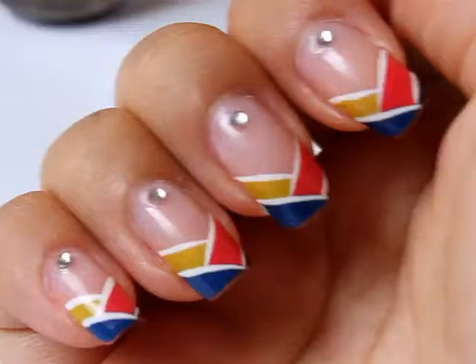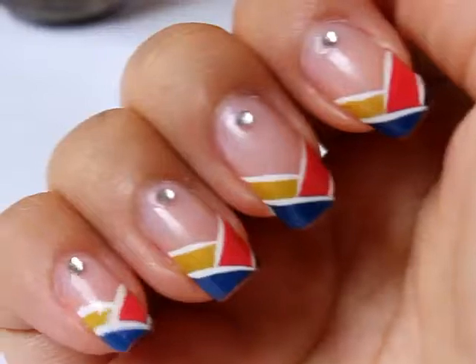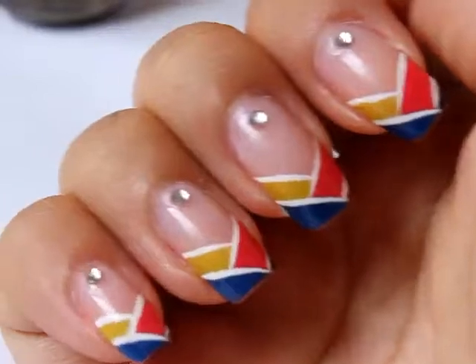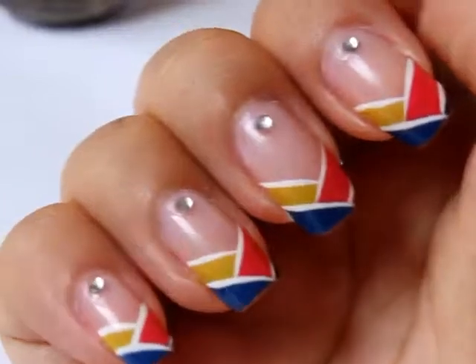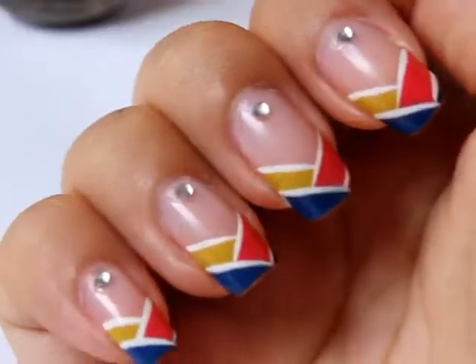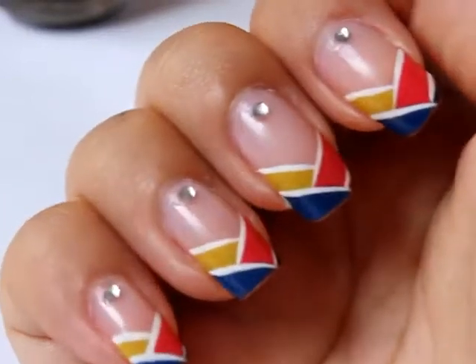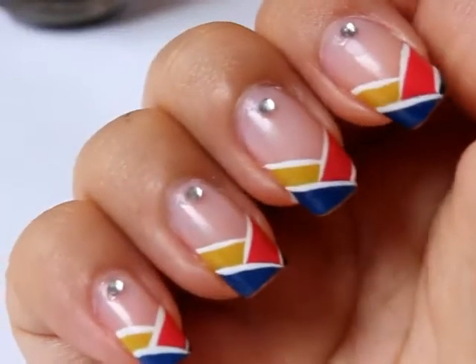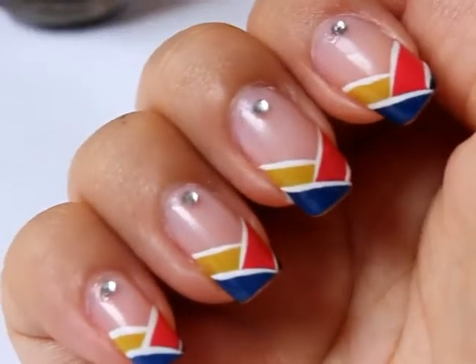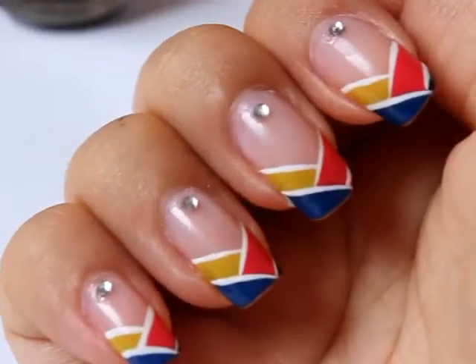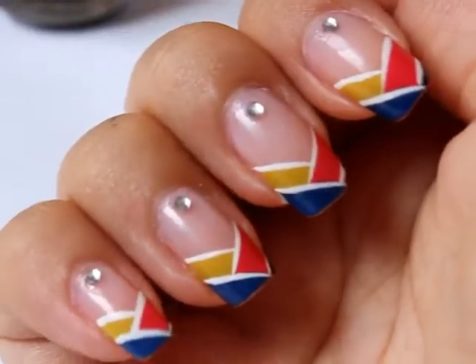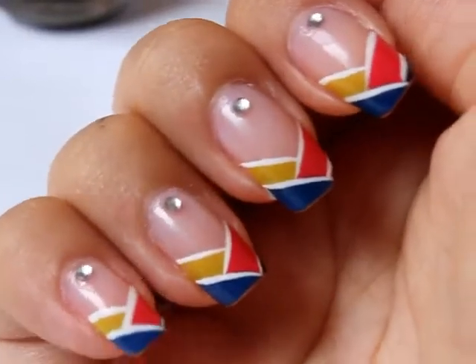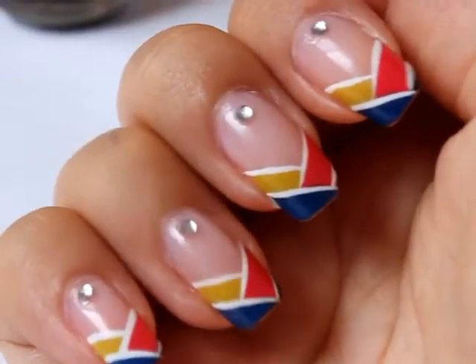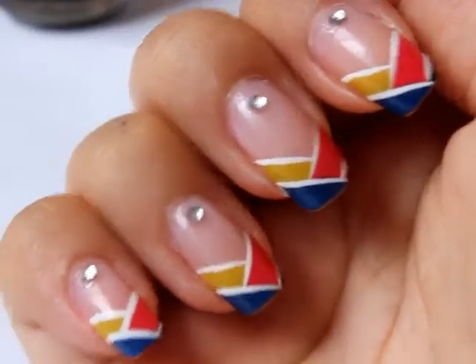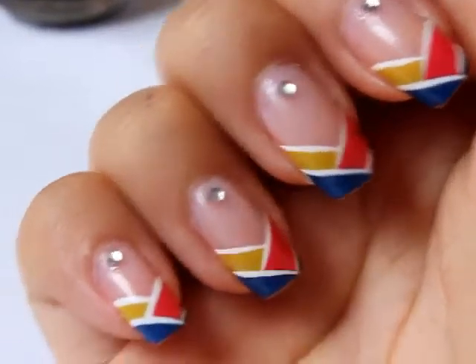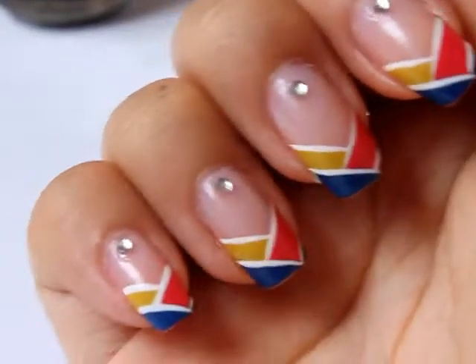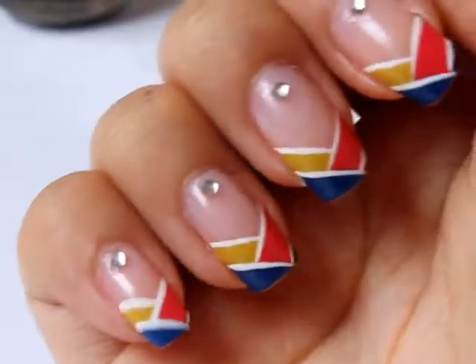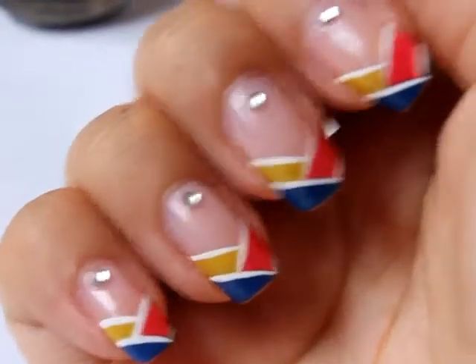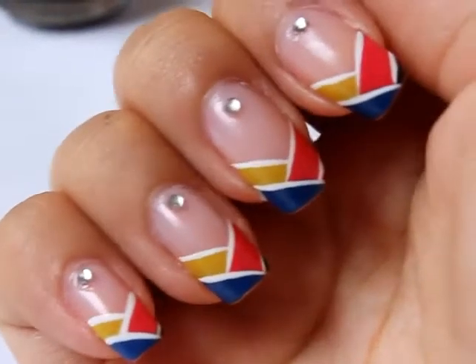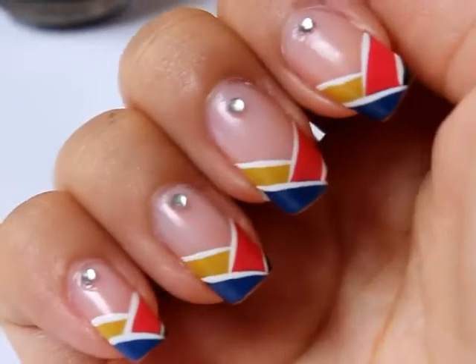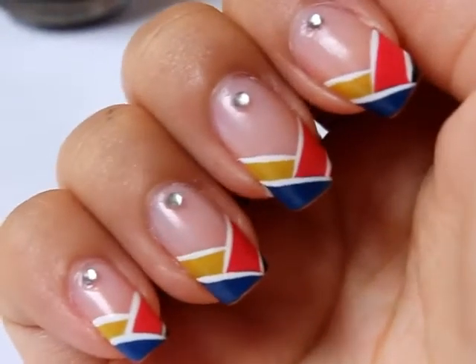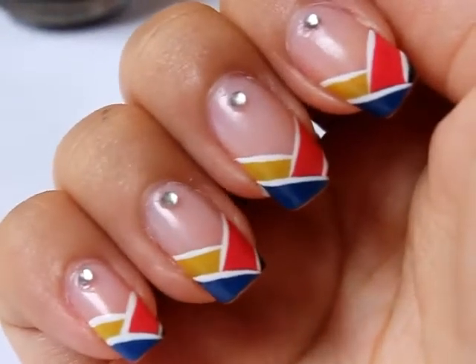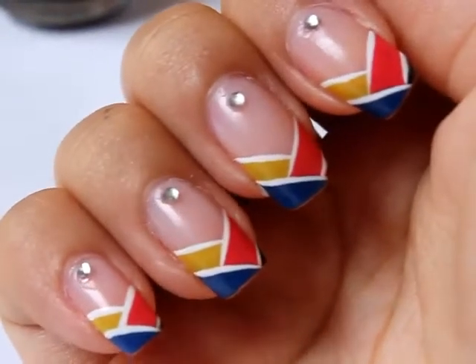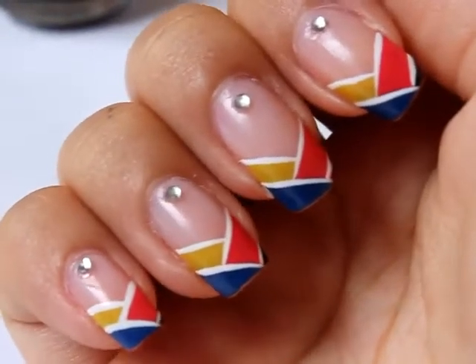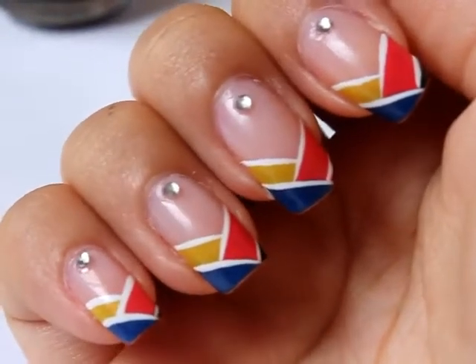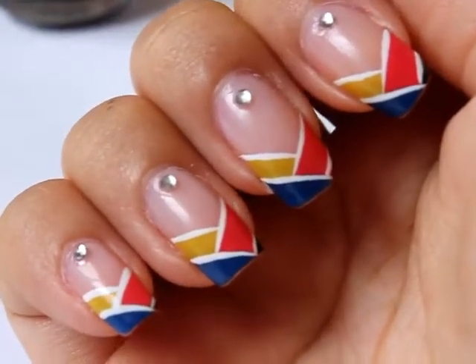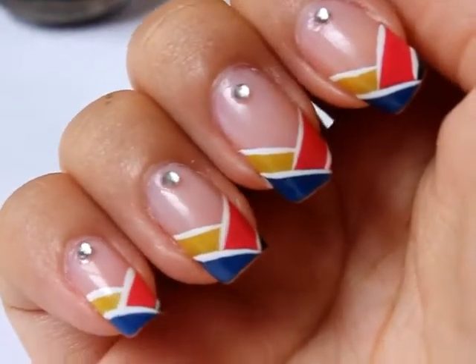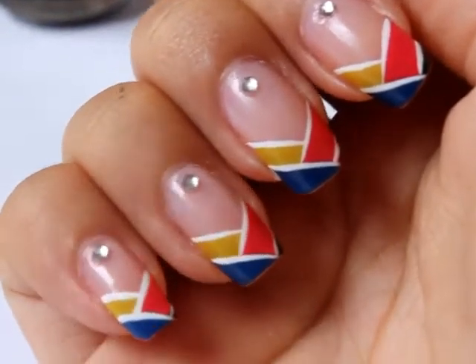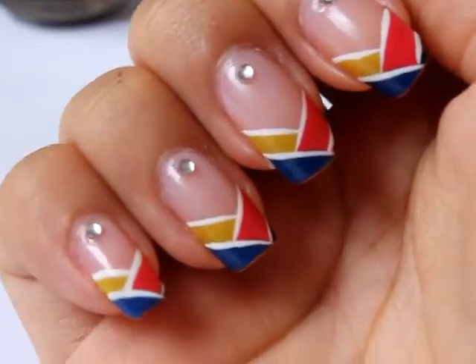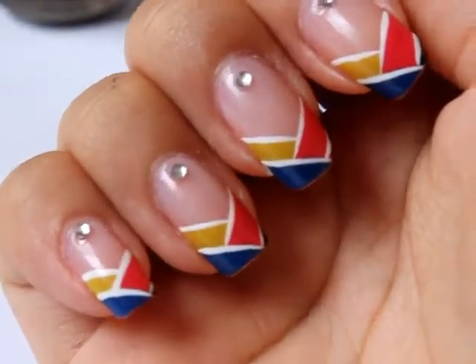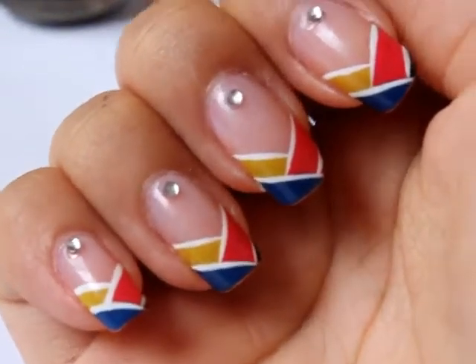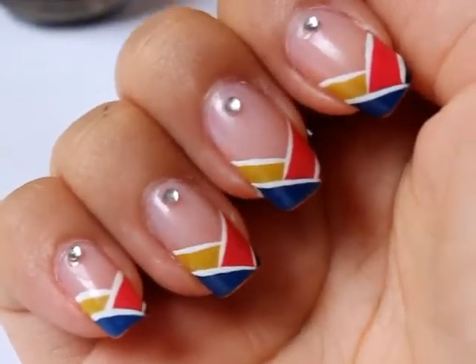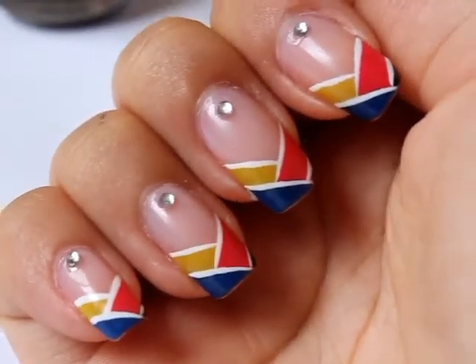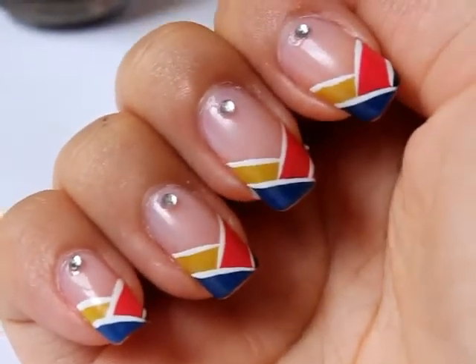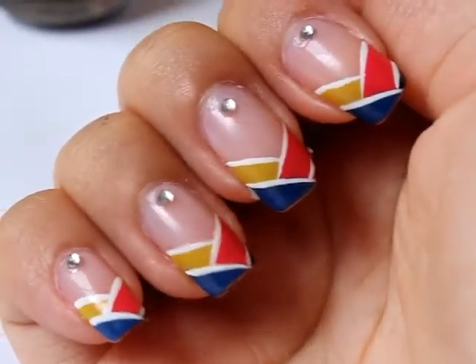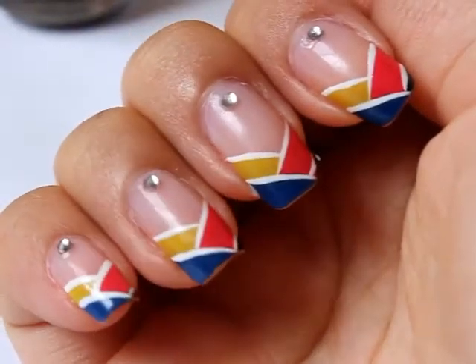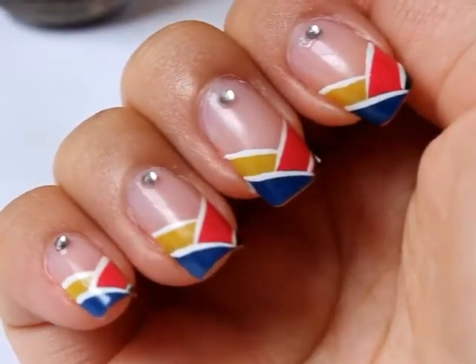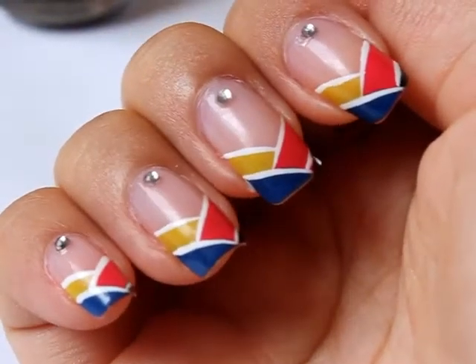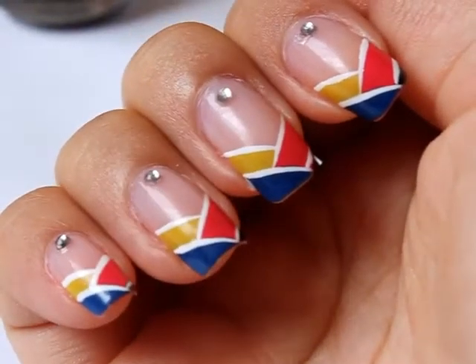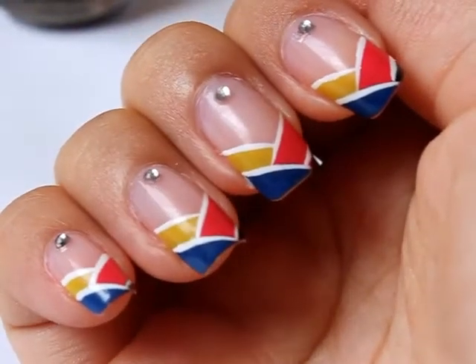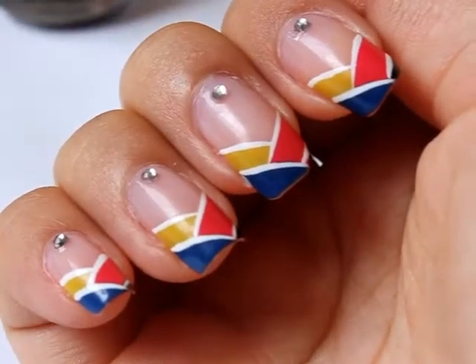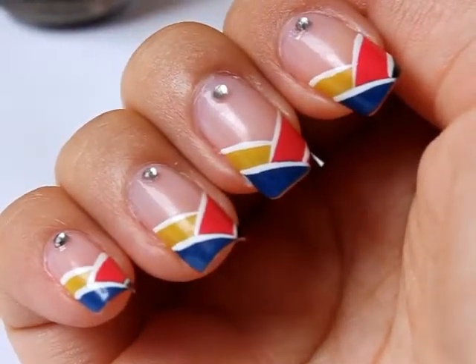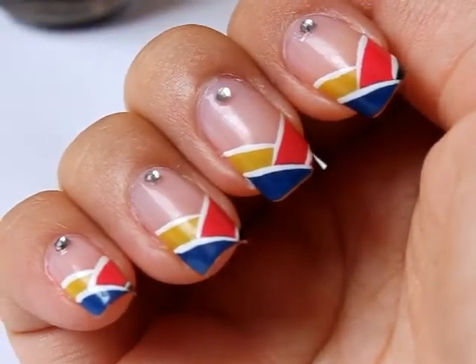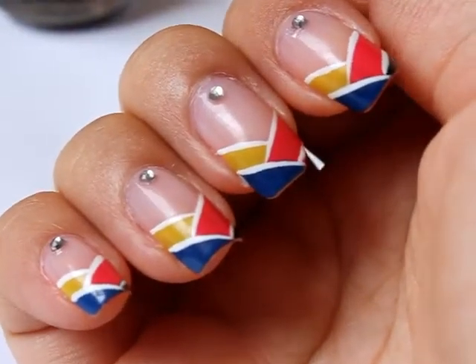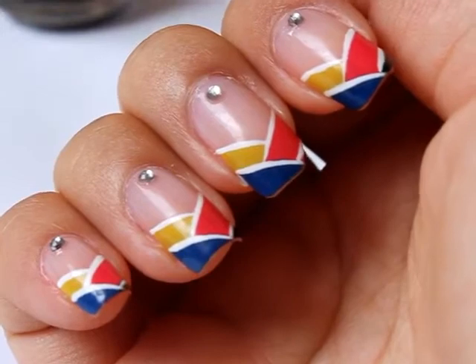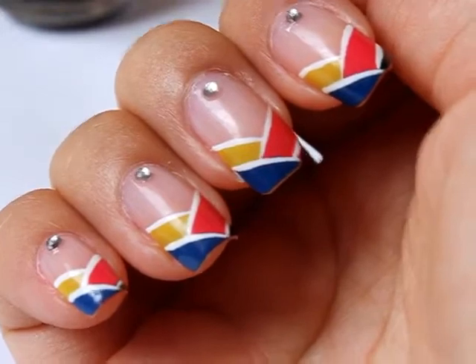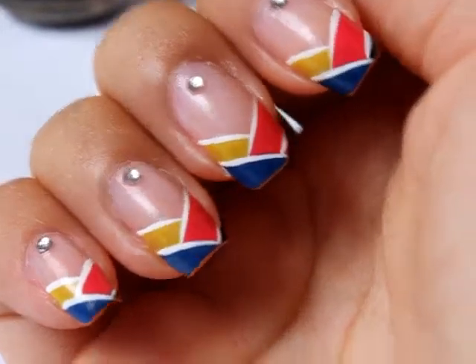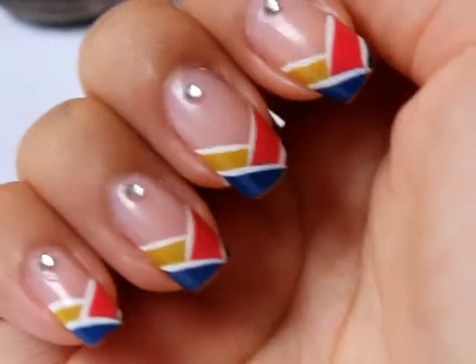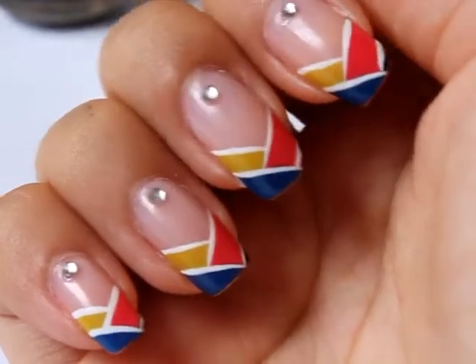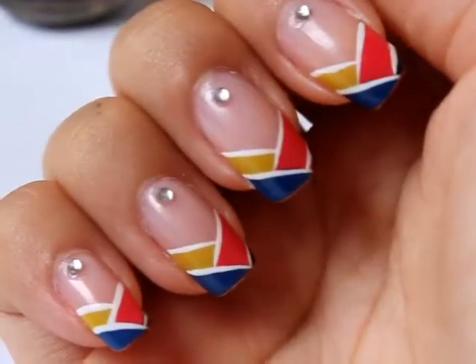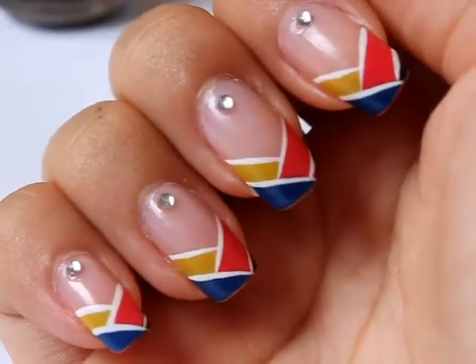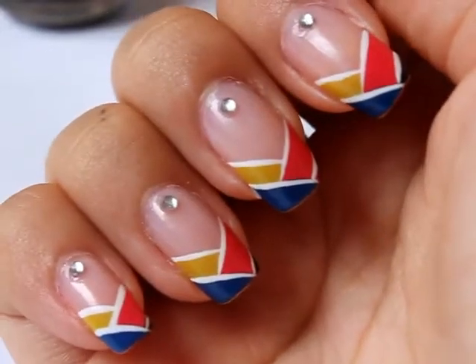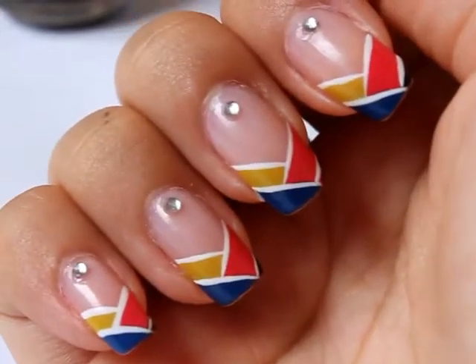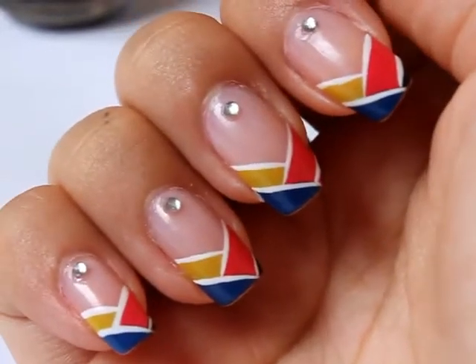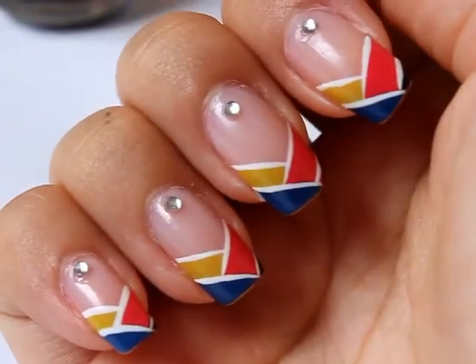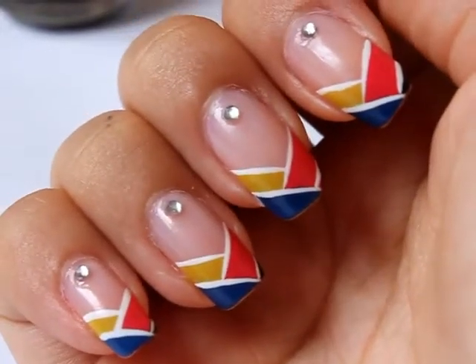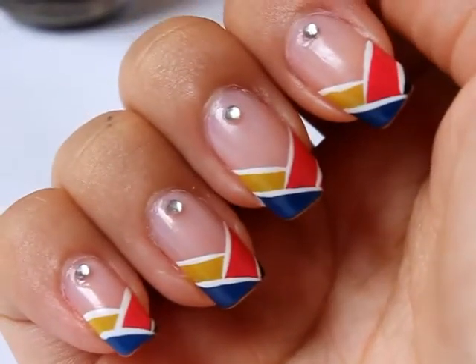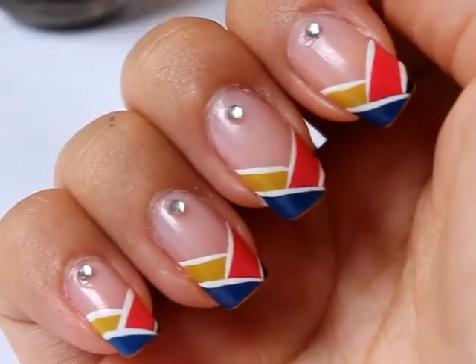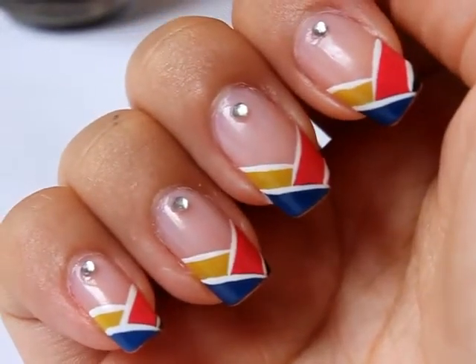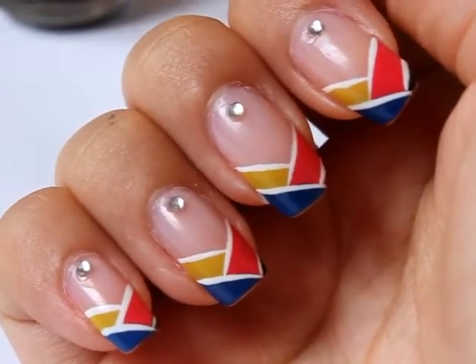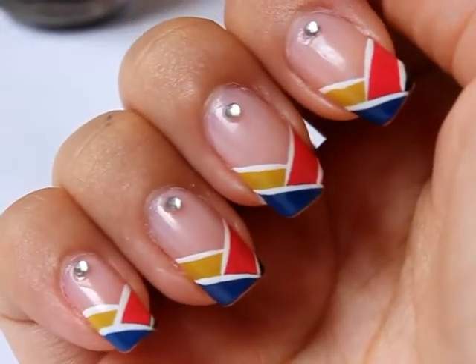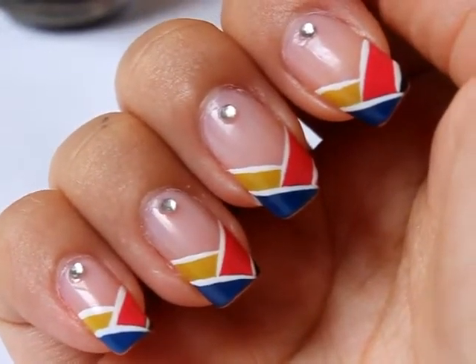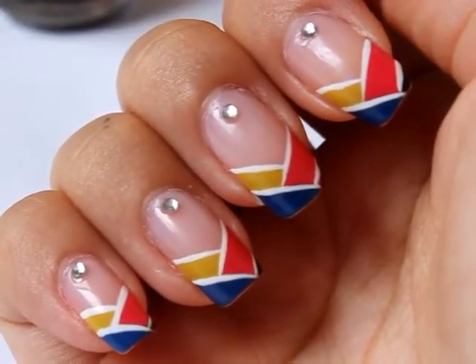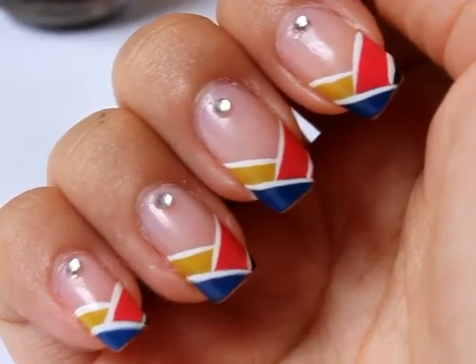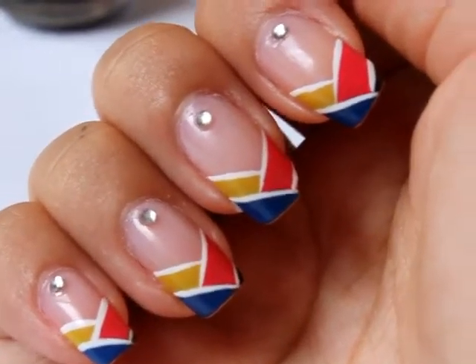Hi guys, today I have a tutorial on how to do this color blocking French mani. If you'd like to know how to do this, please keep watching!